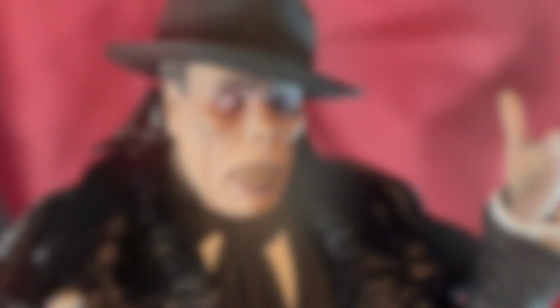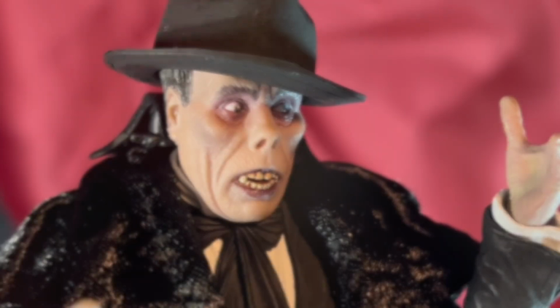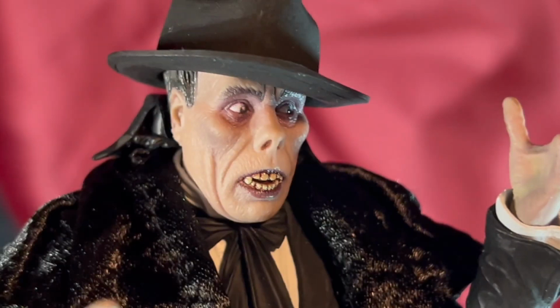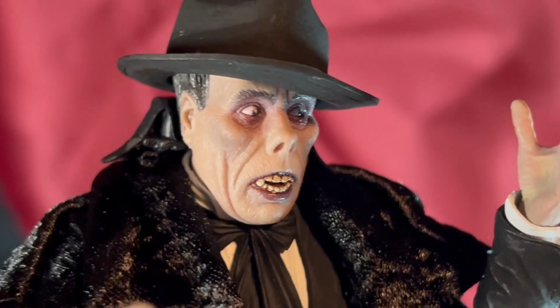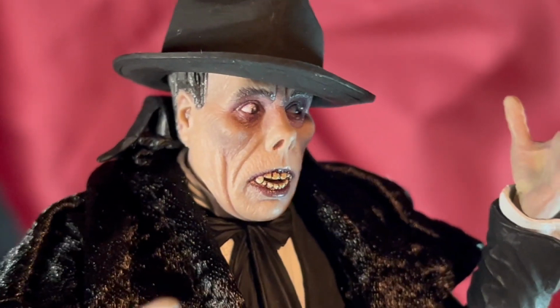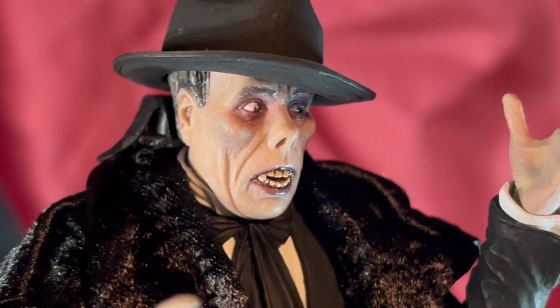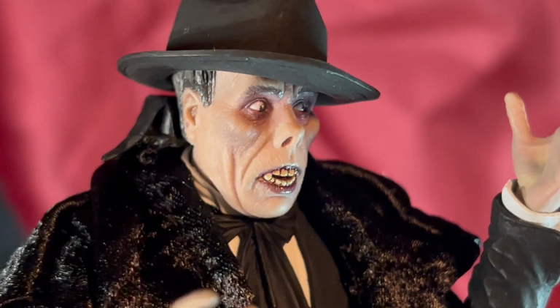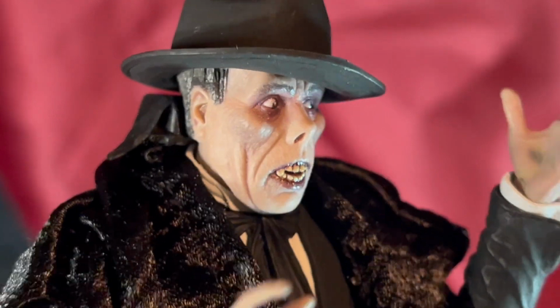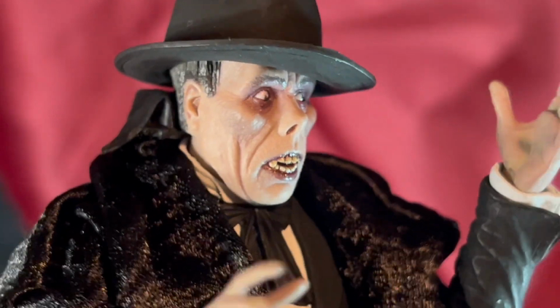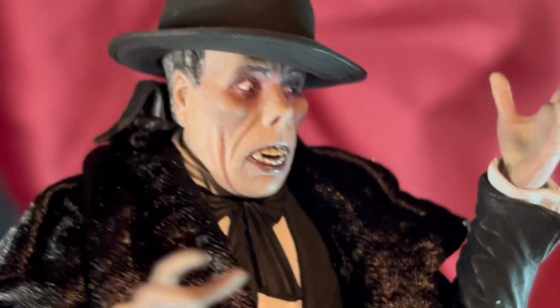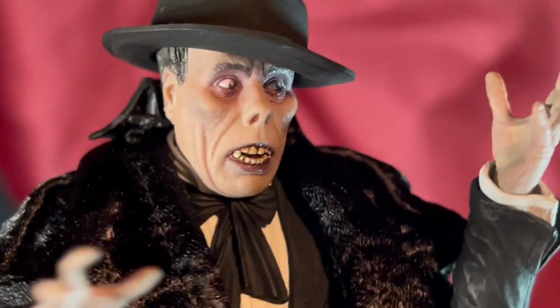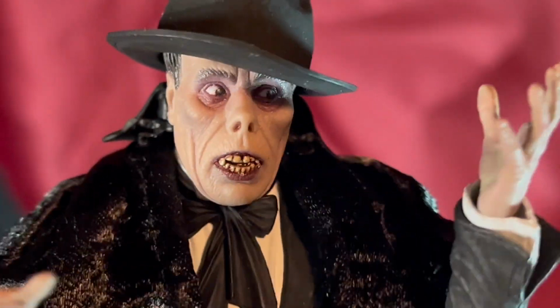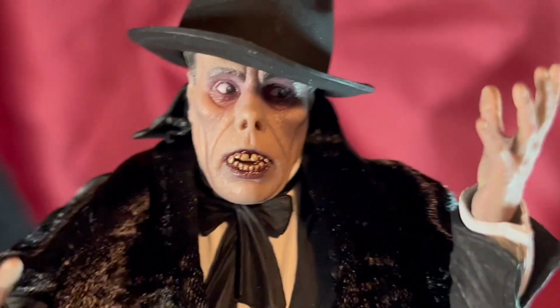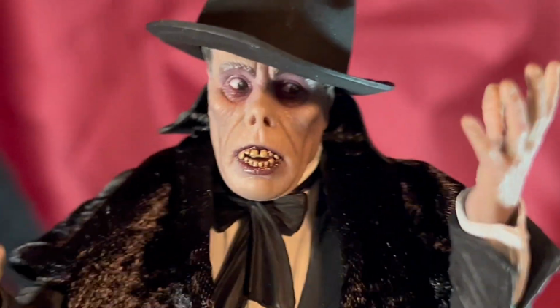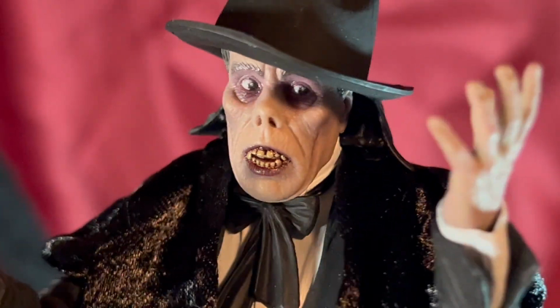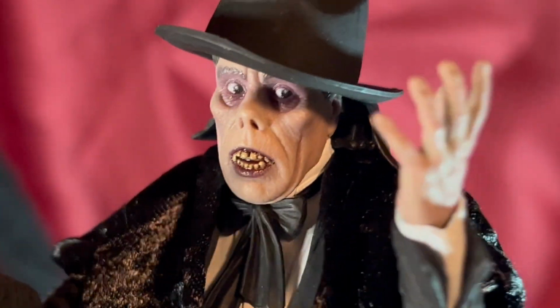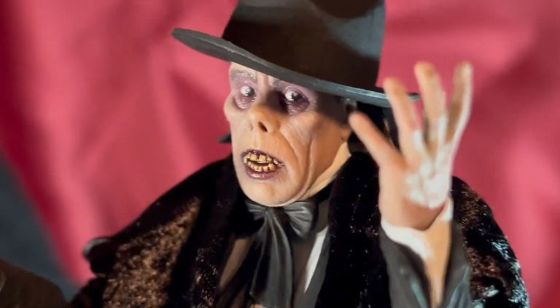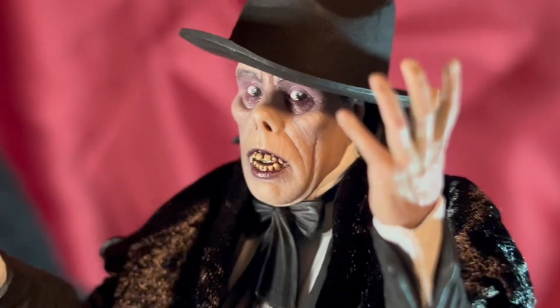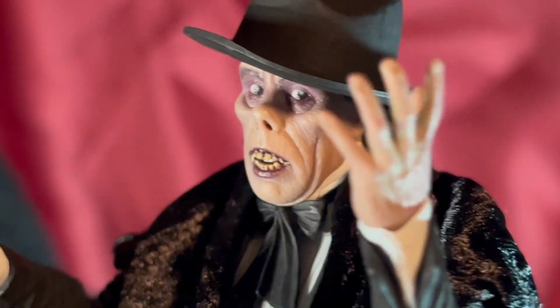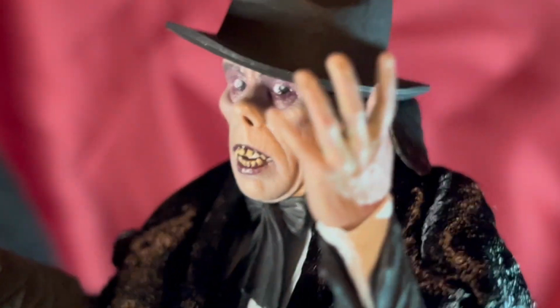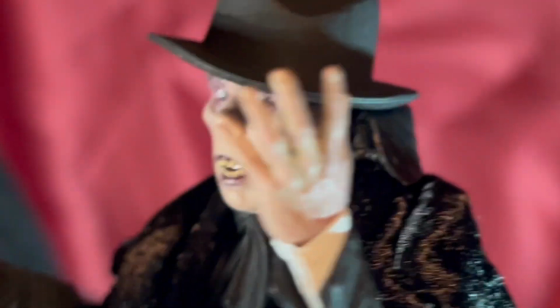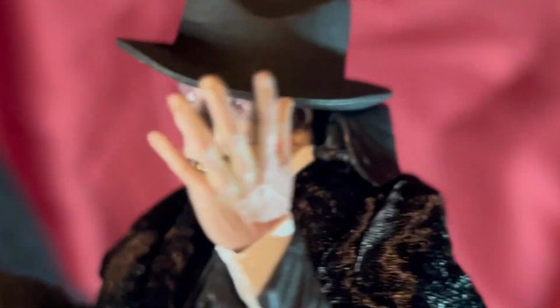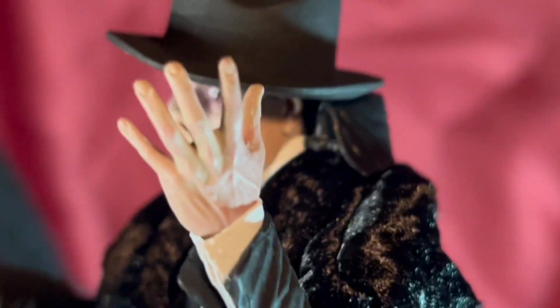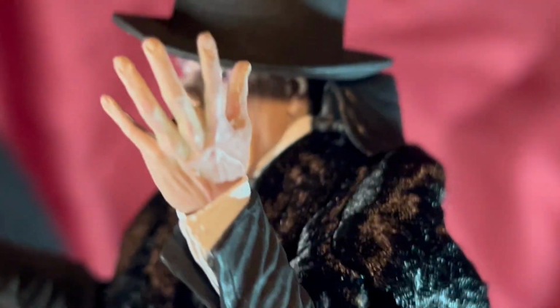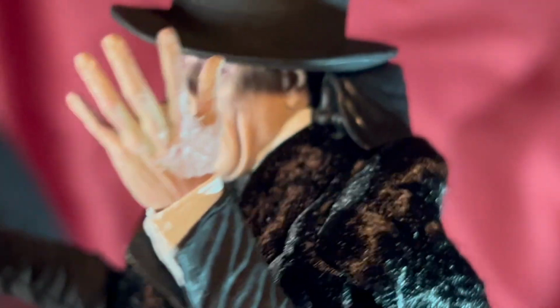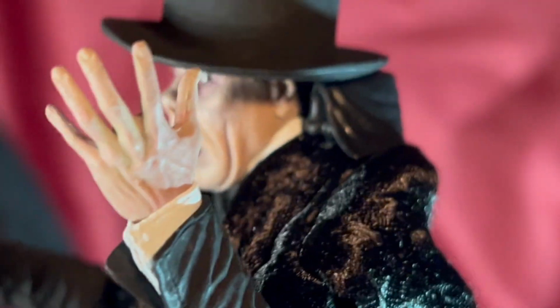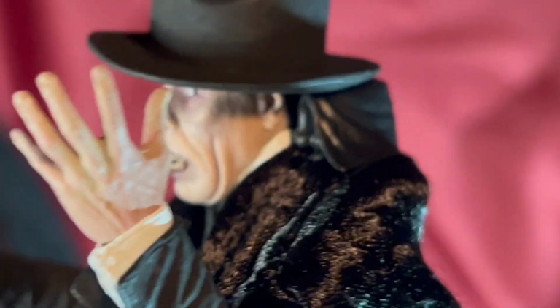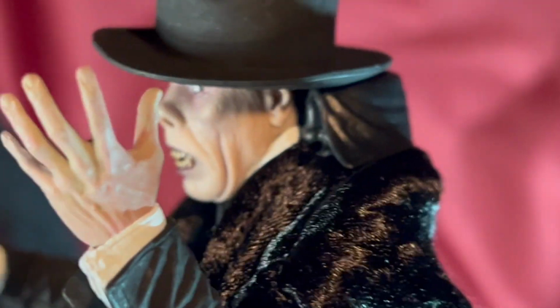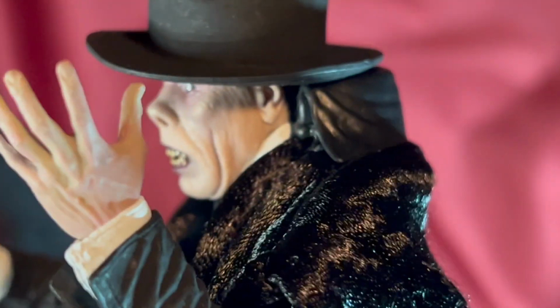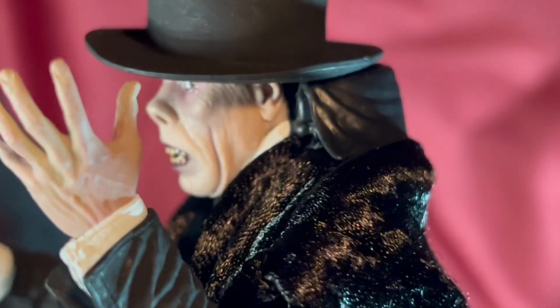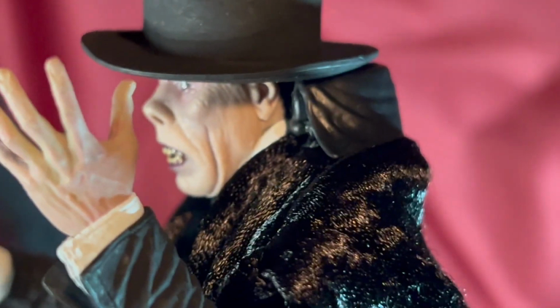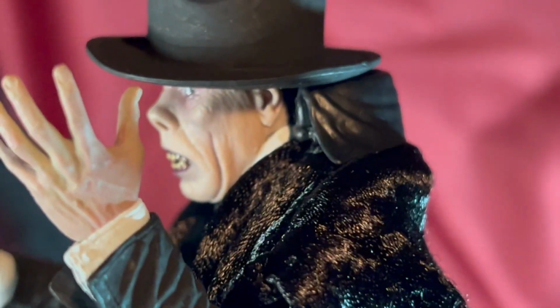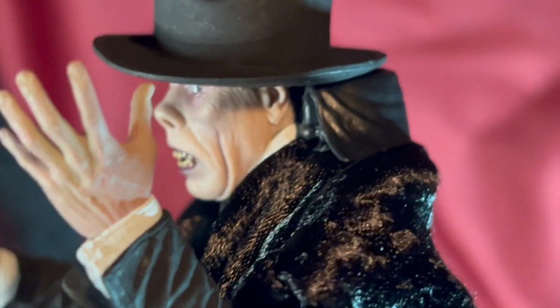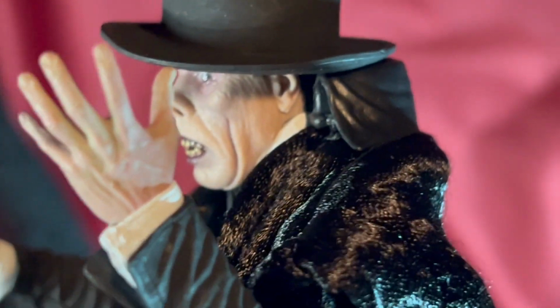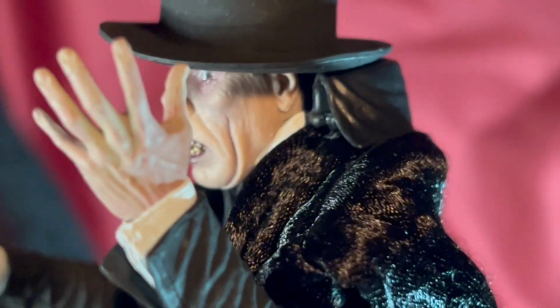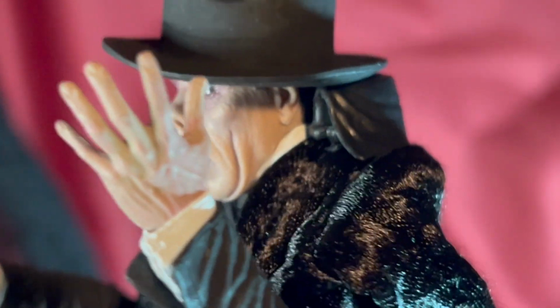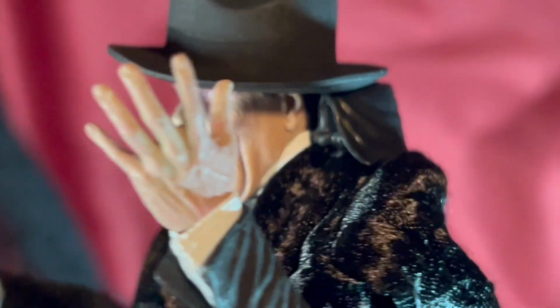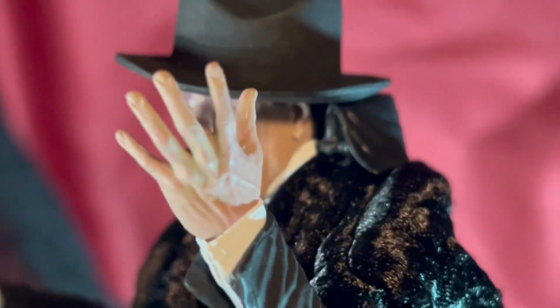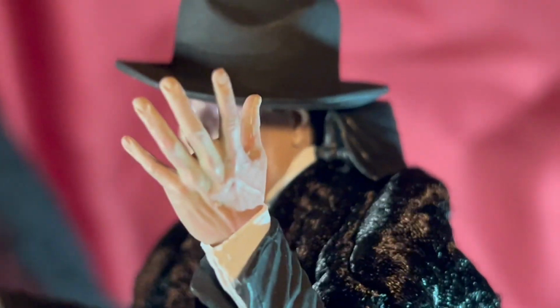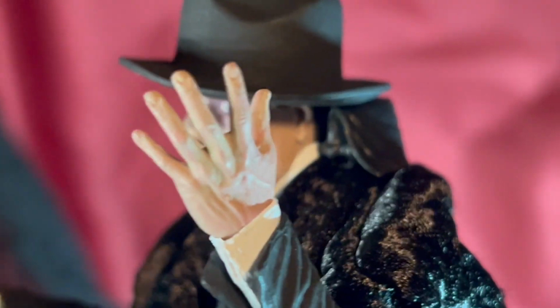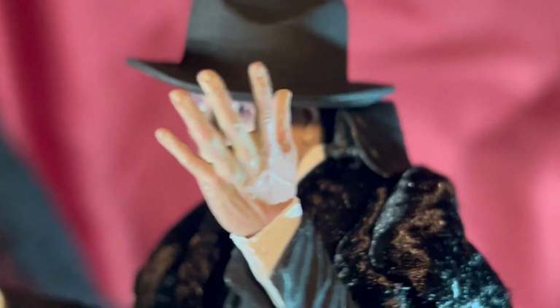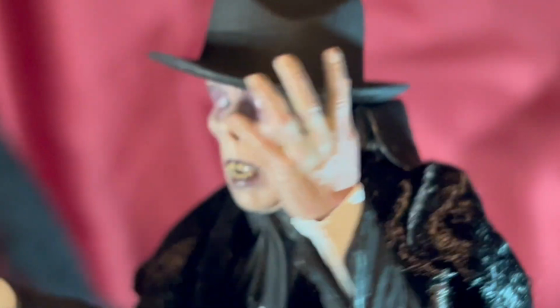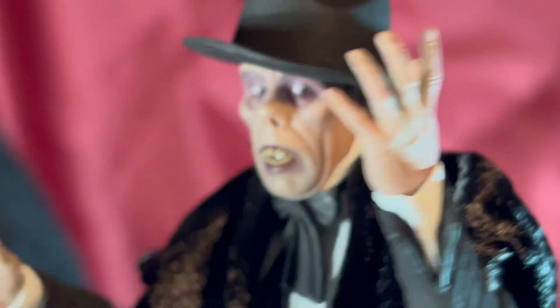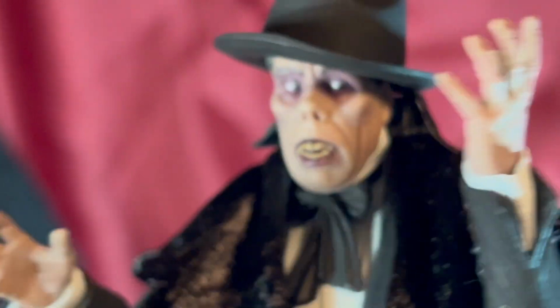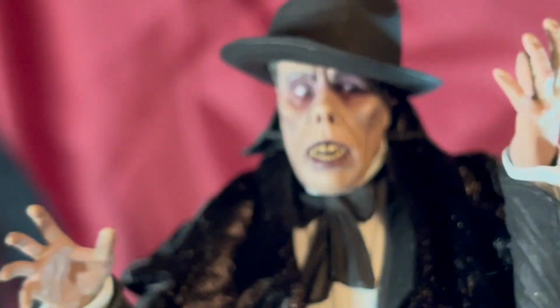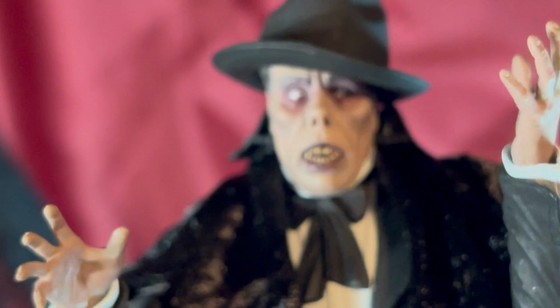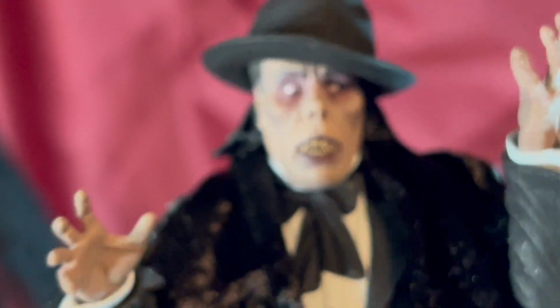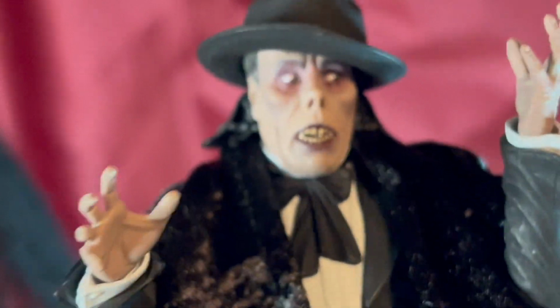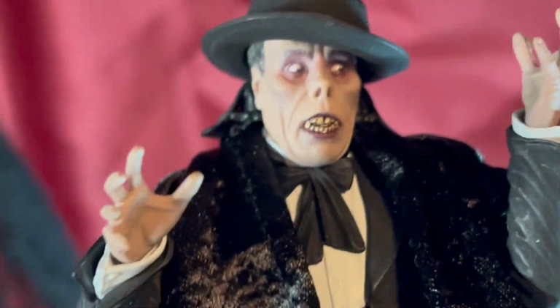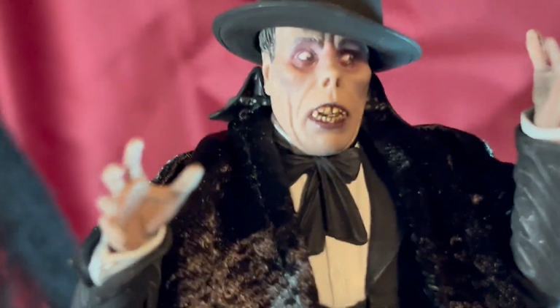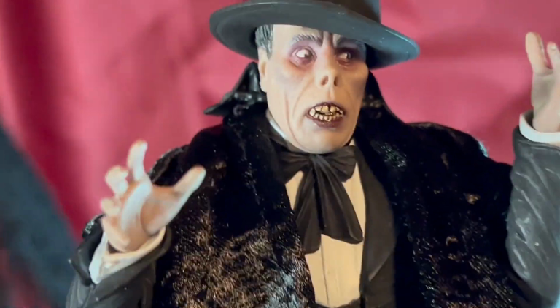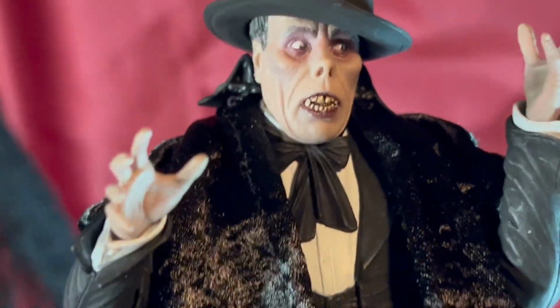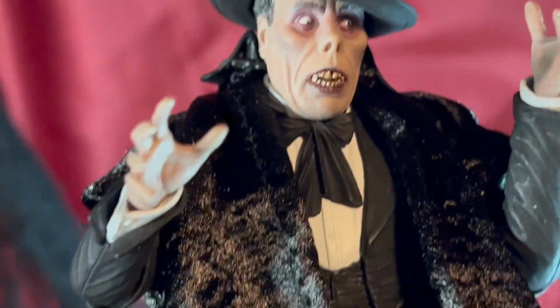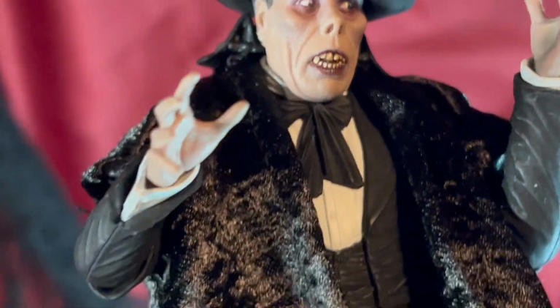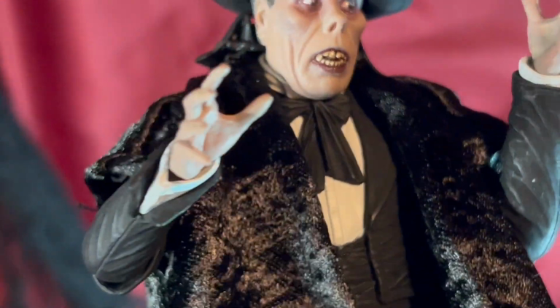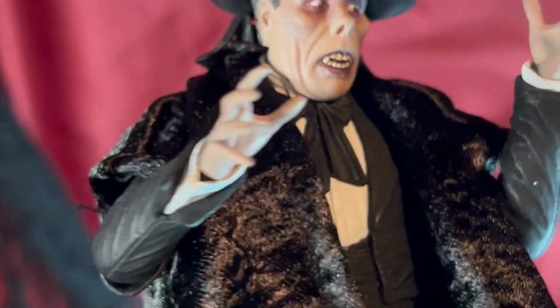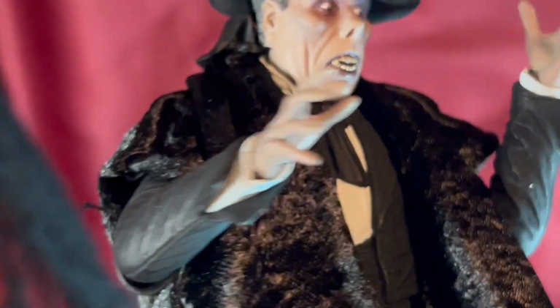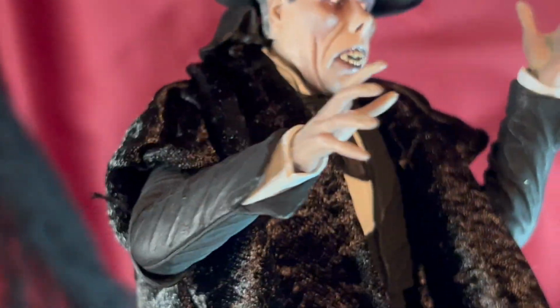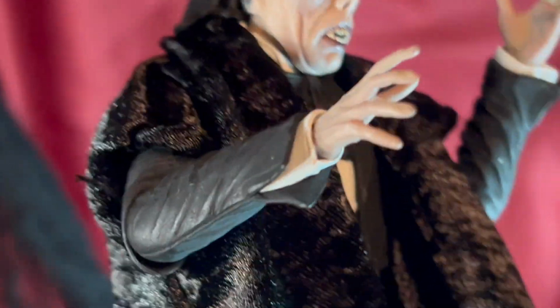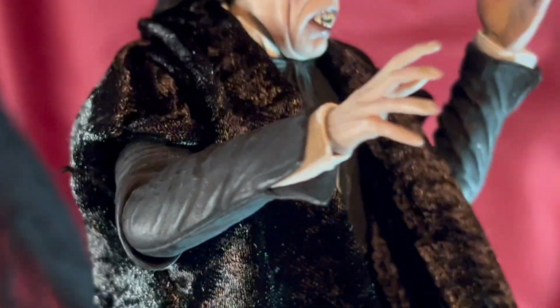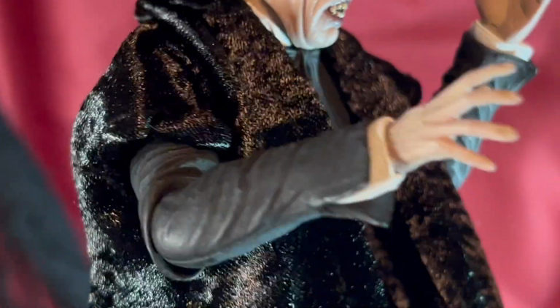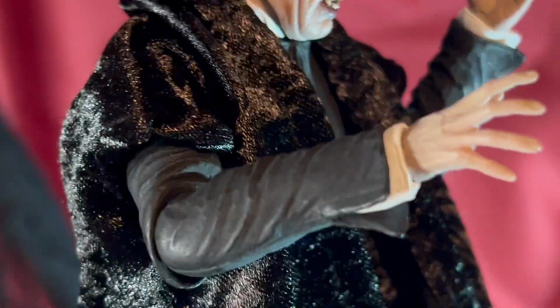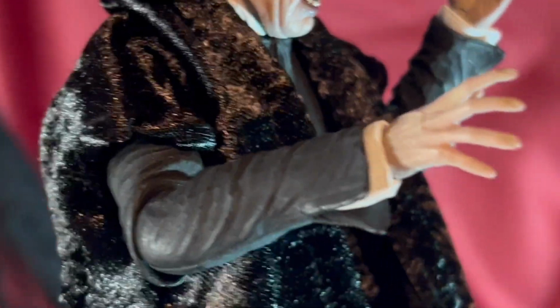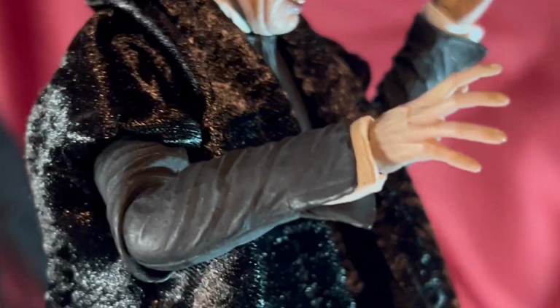The original Phantom of the Opera movie starred Lon Chaney. It was a 1925 silent movie. This figure is in seven-inch scale.